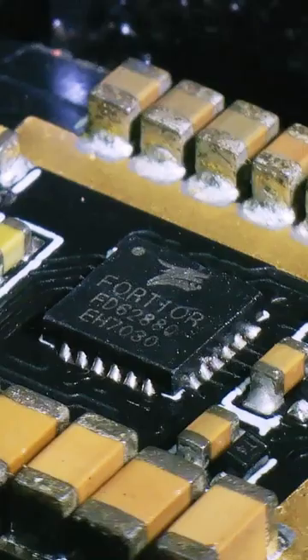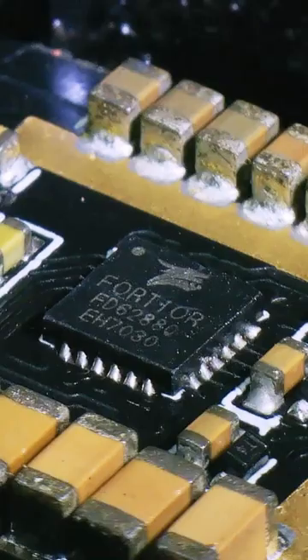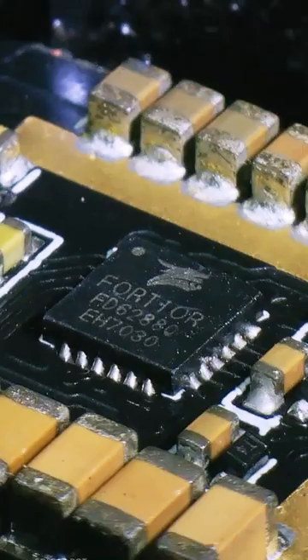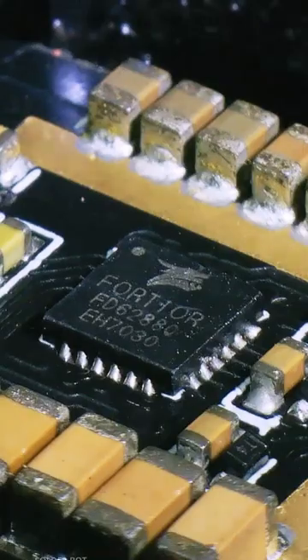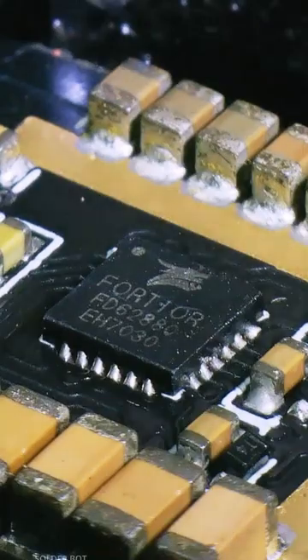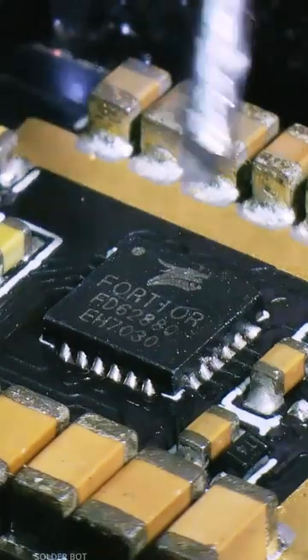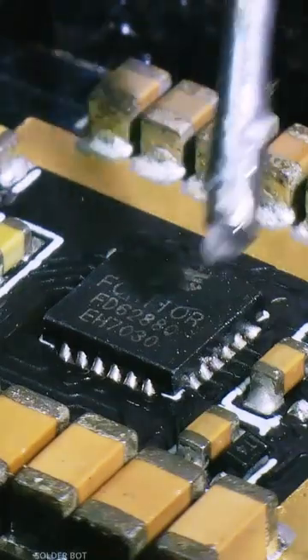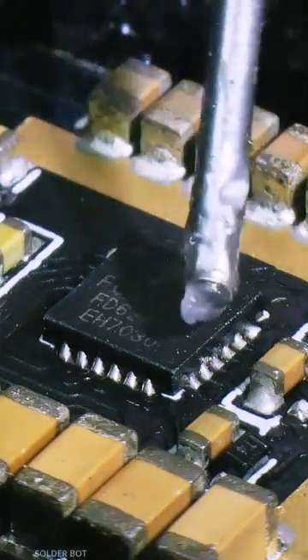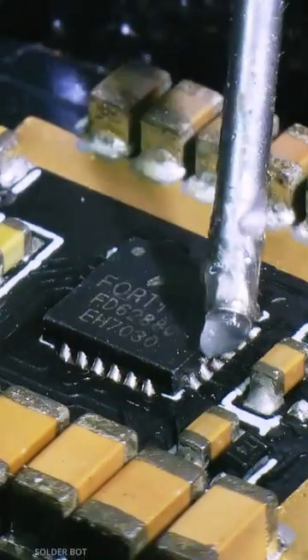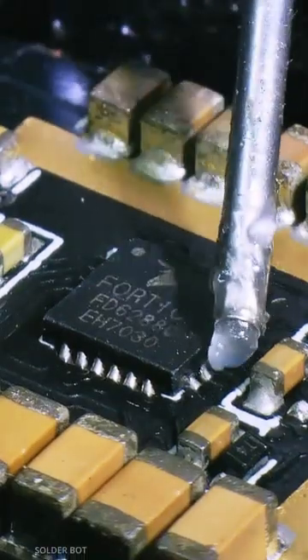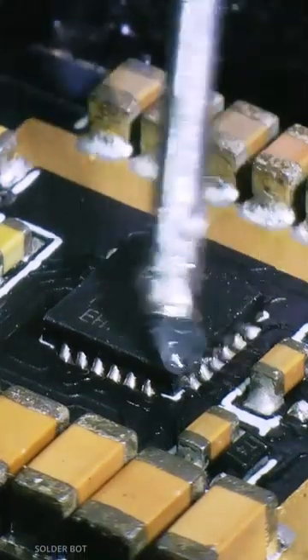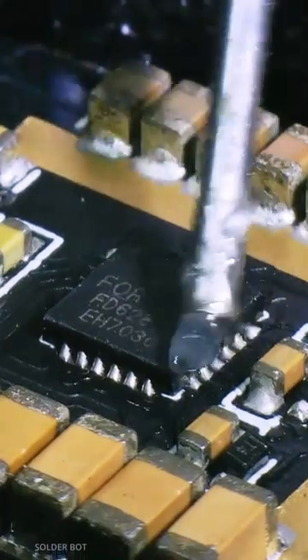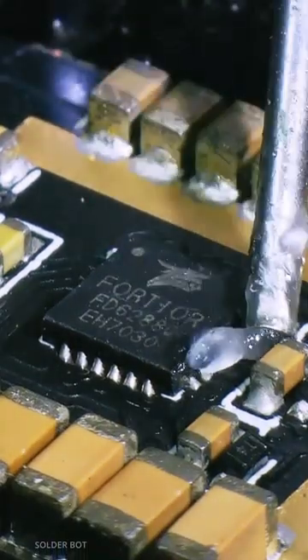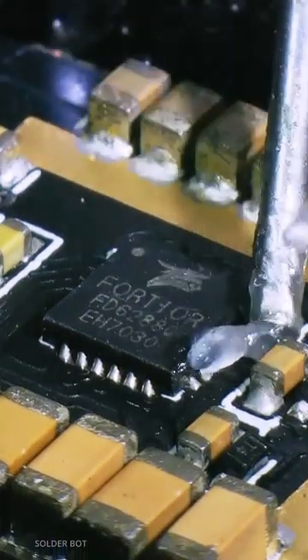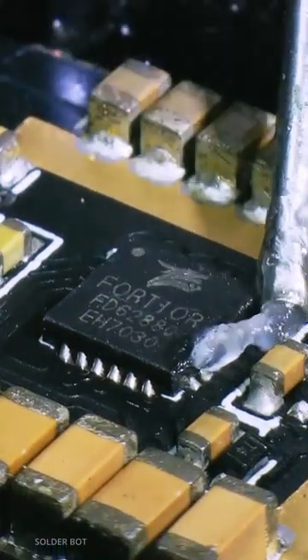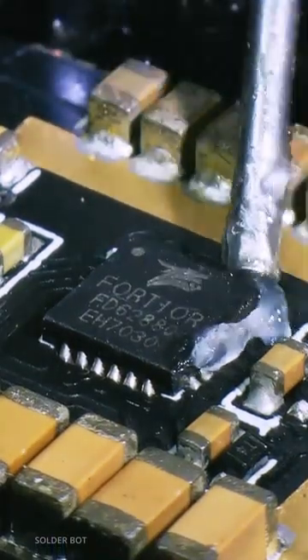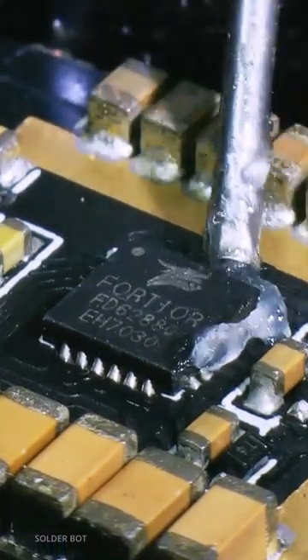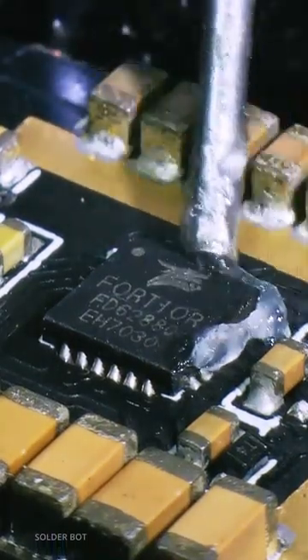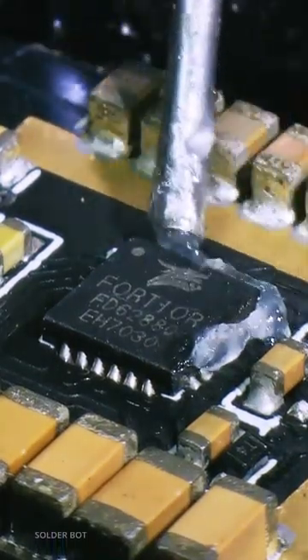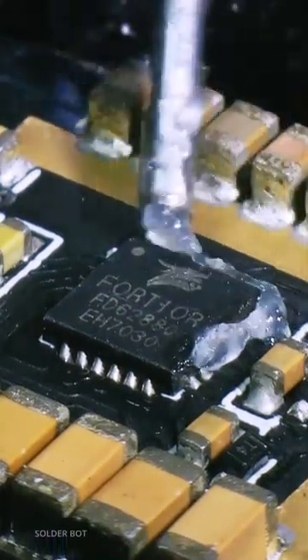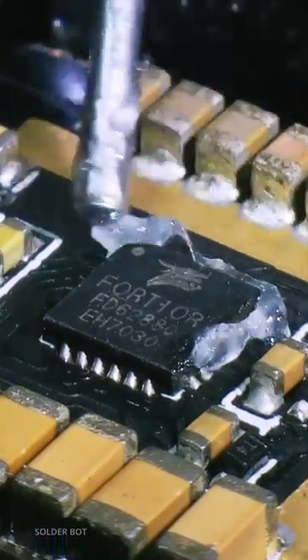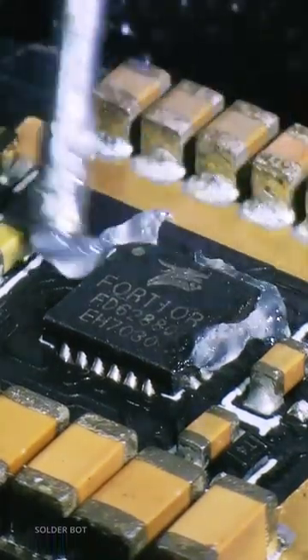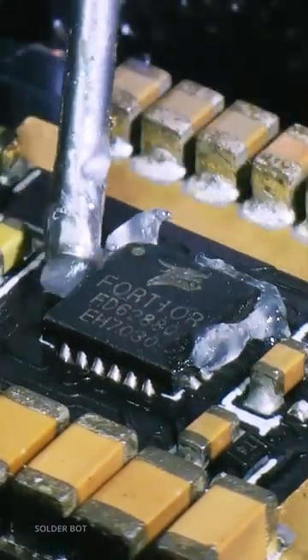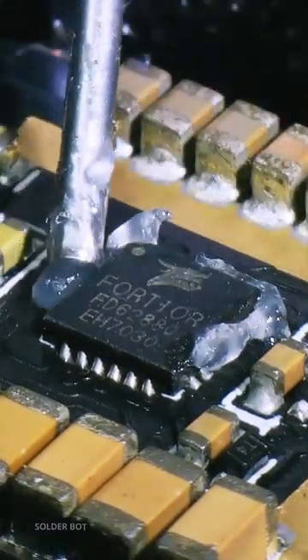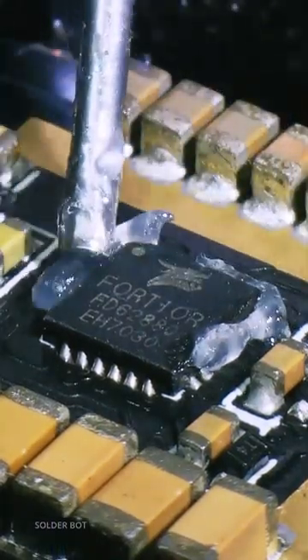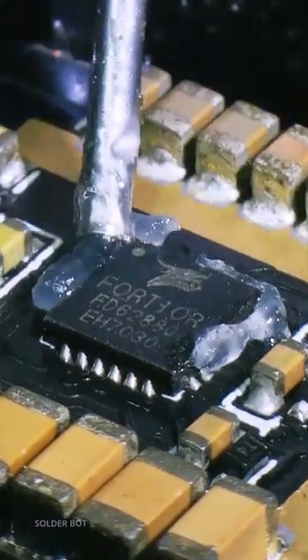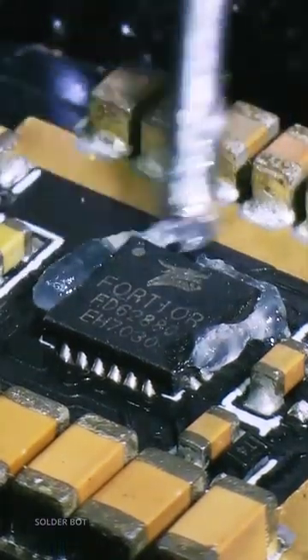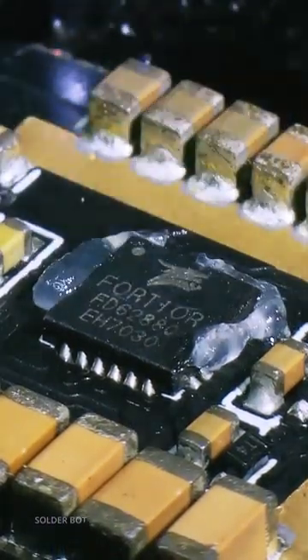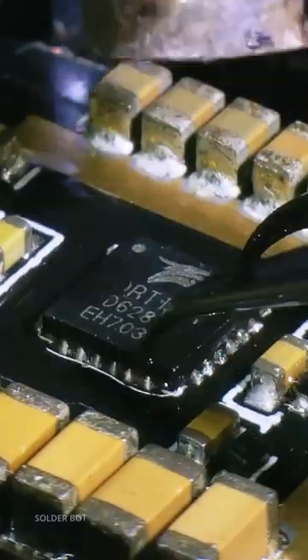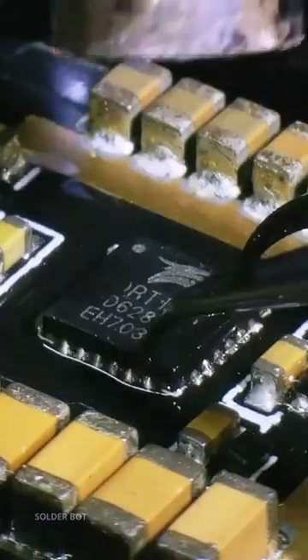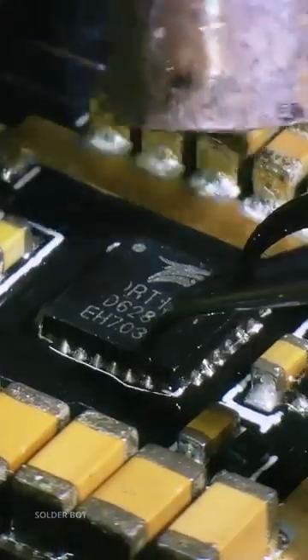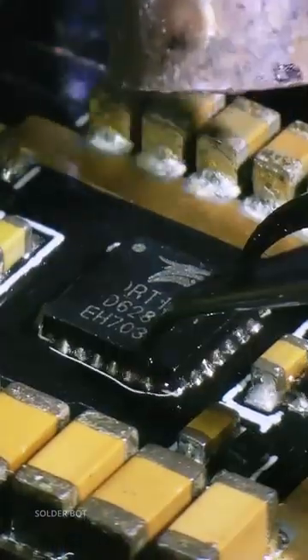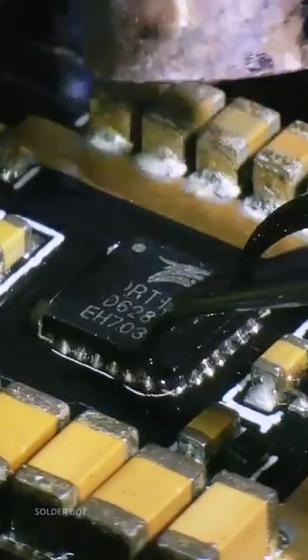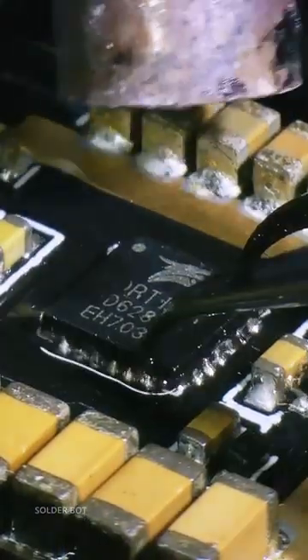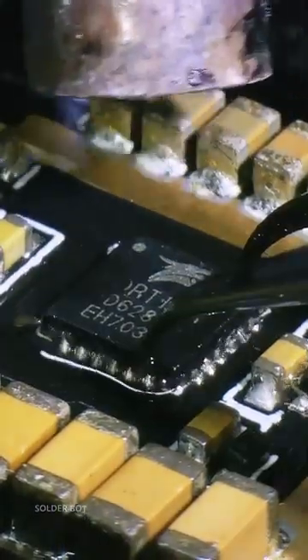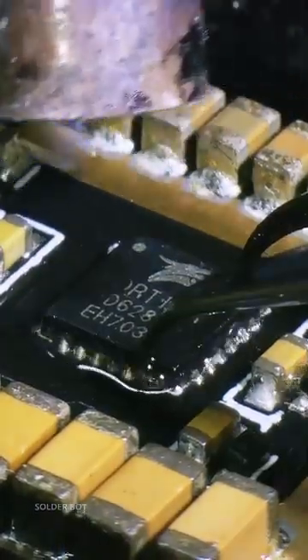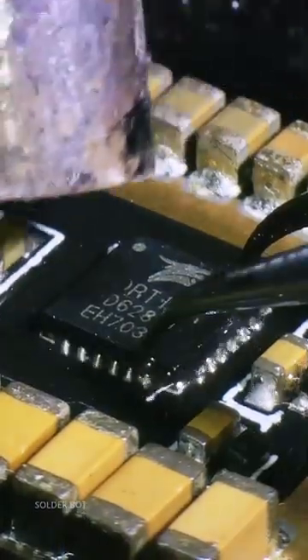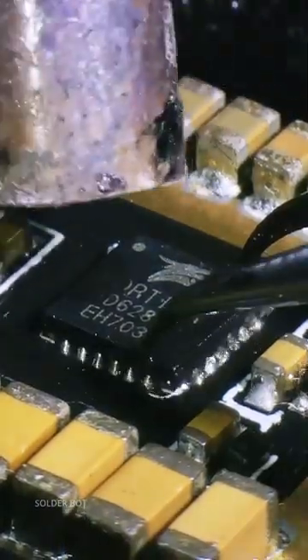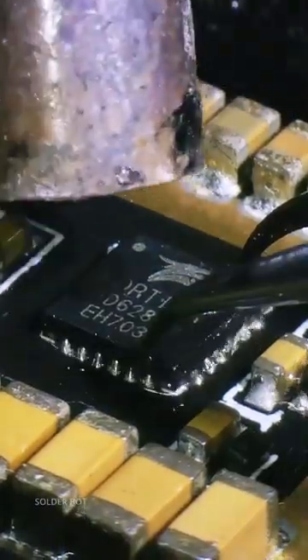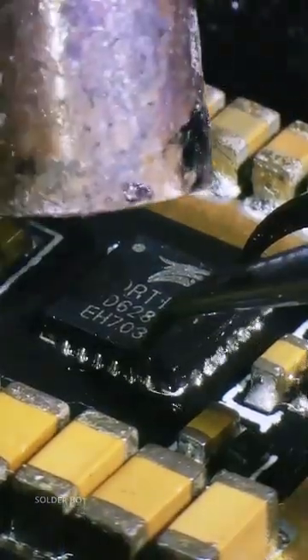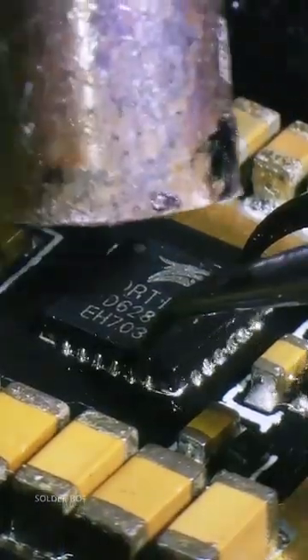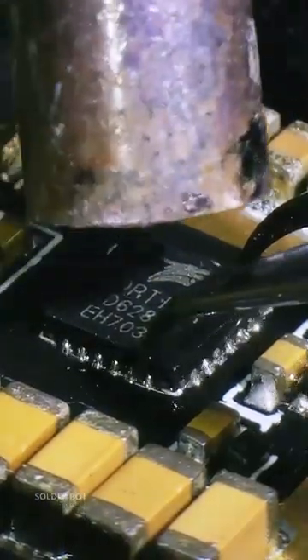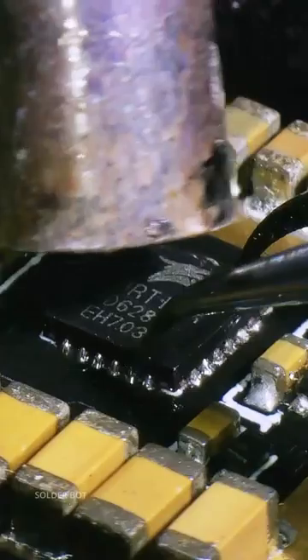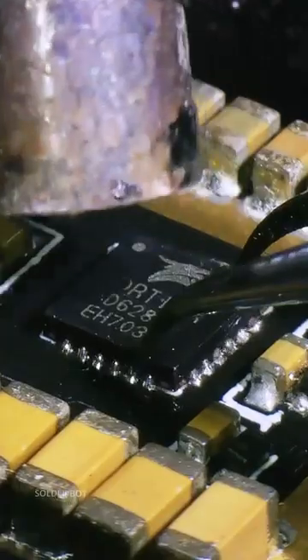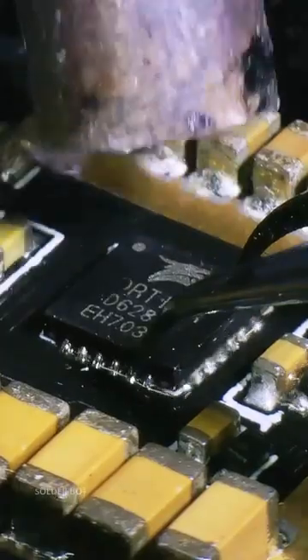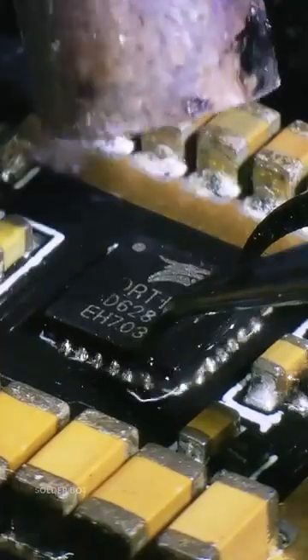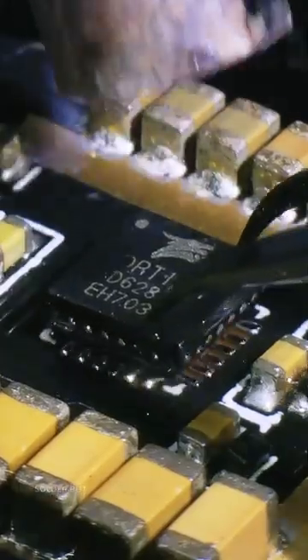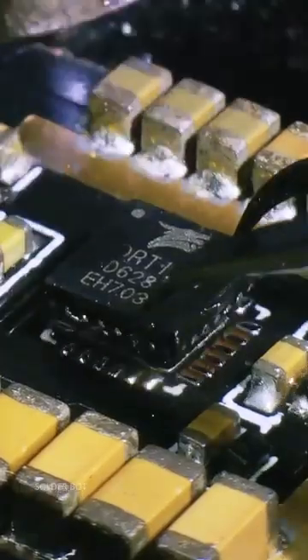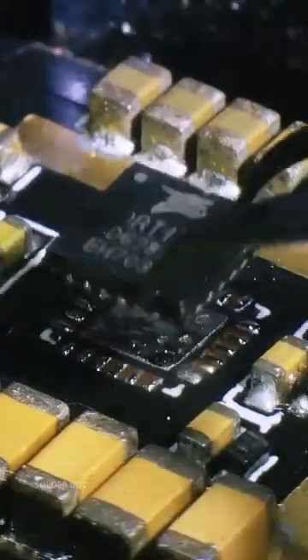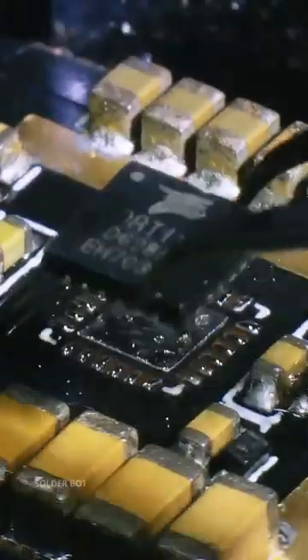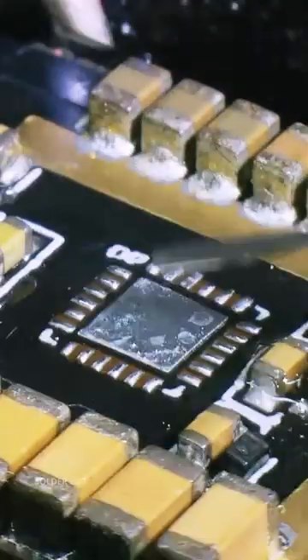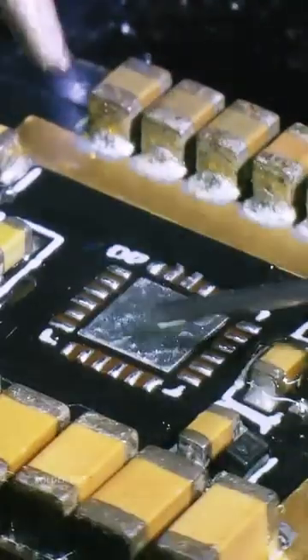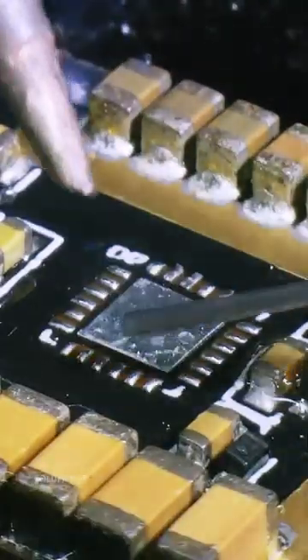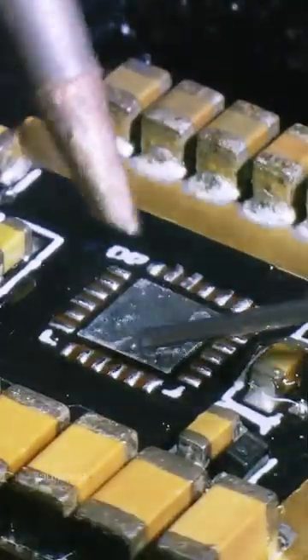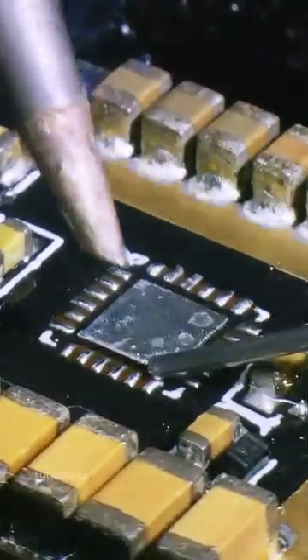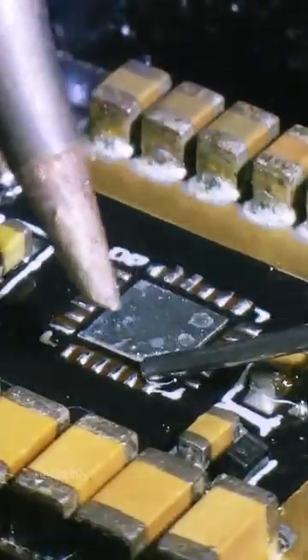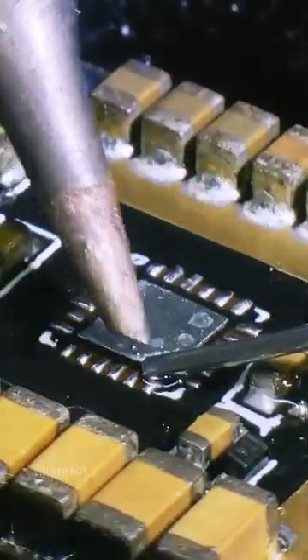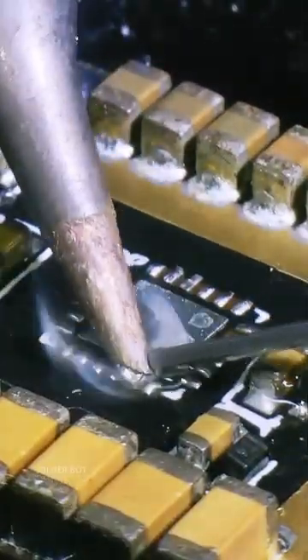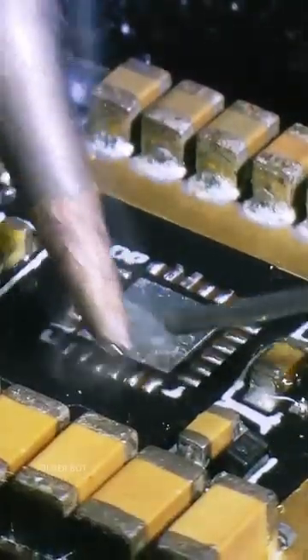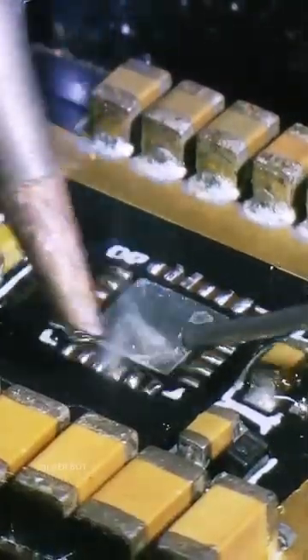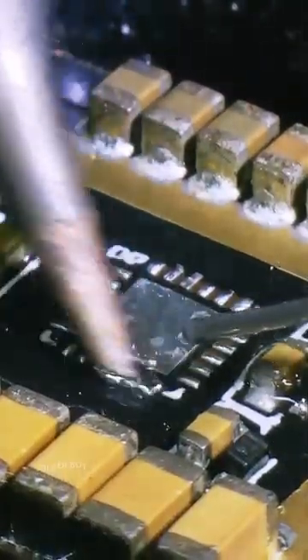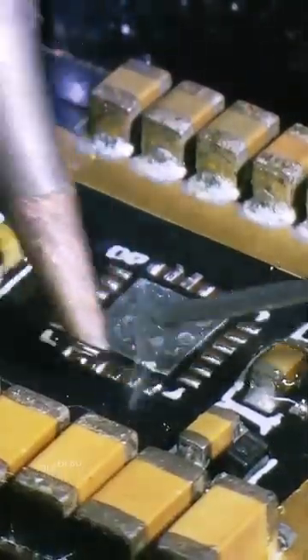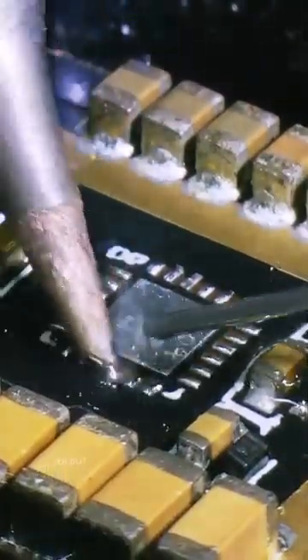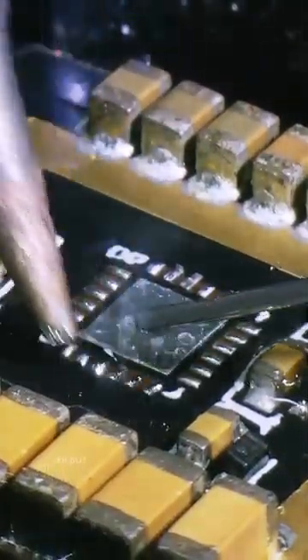This is a Betaflight 35 Amp Single ESC repair. The problem was identified with the MOSFET controller chip.